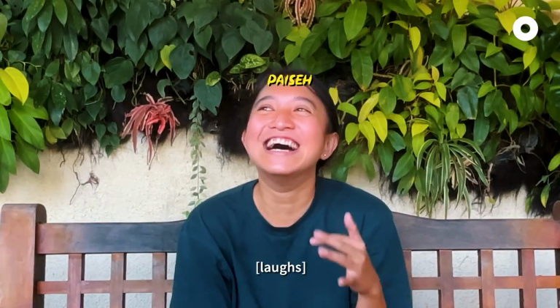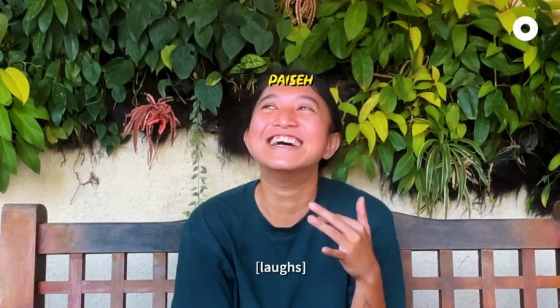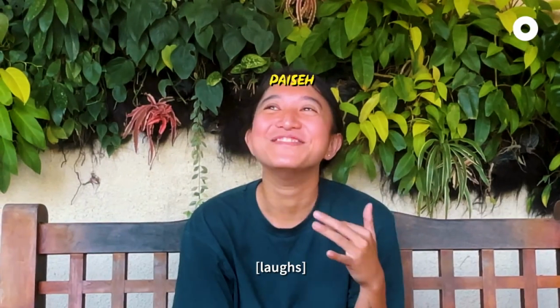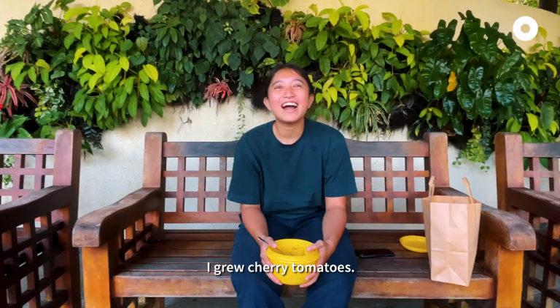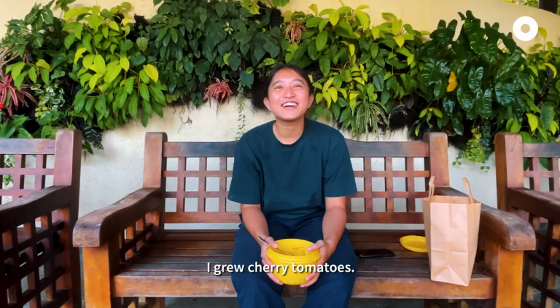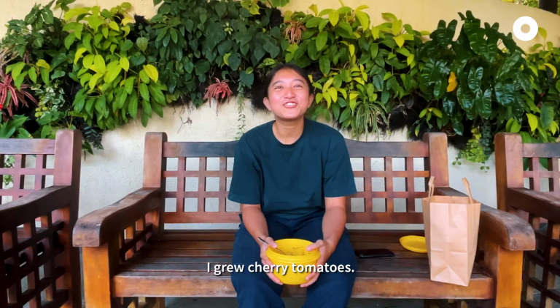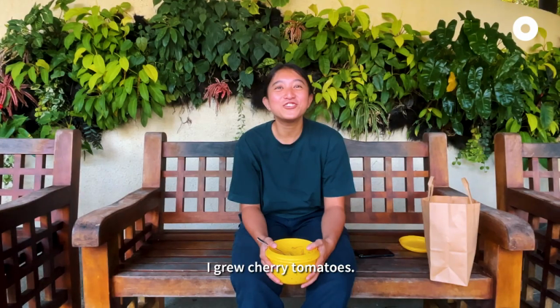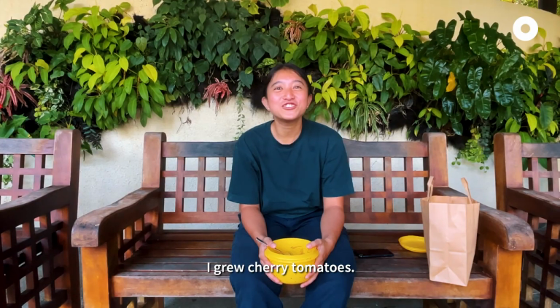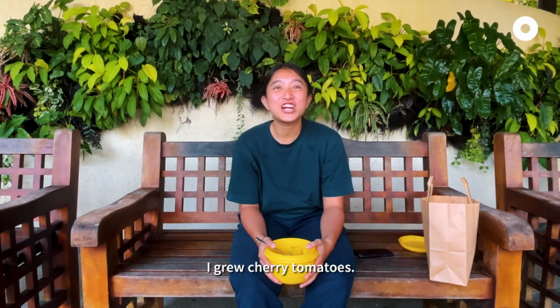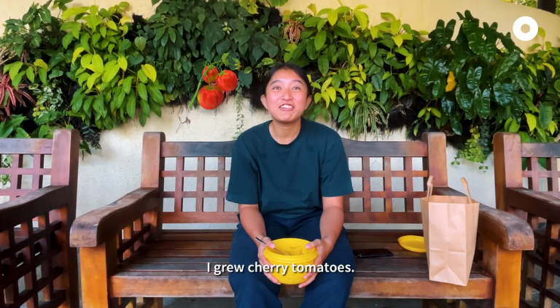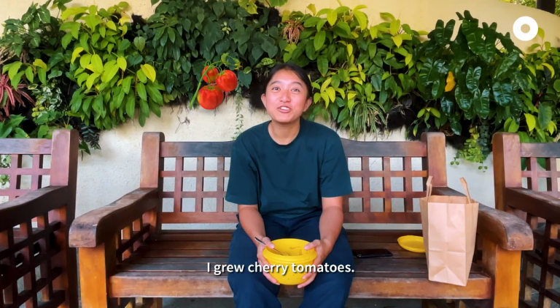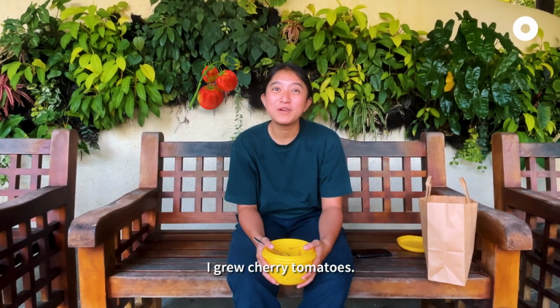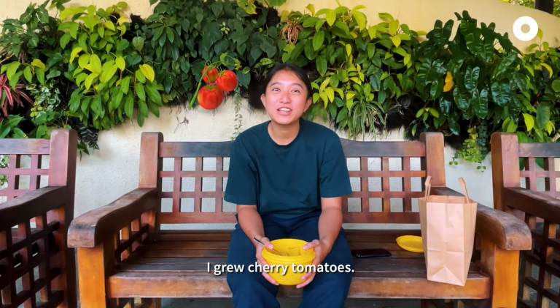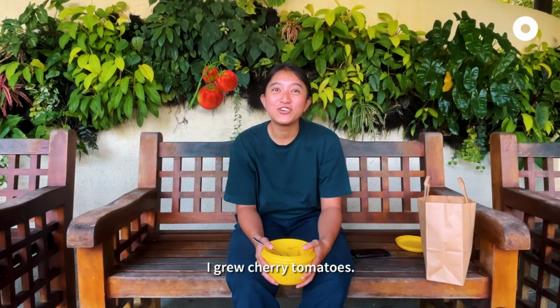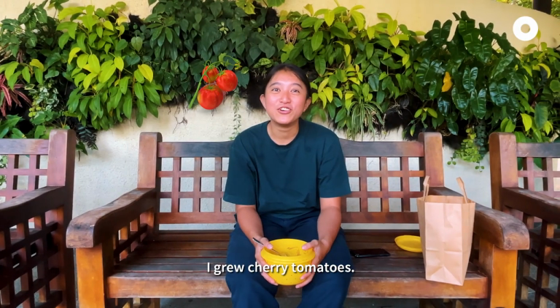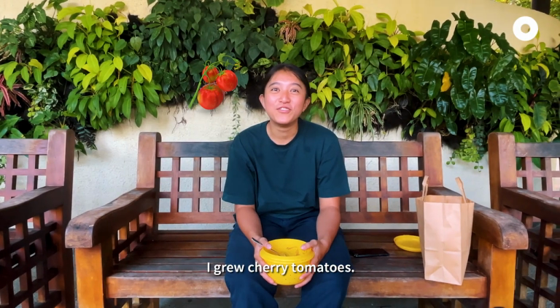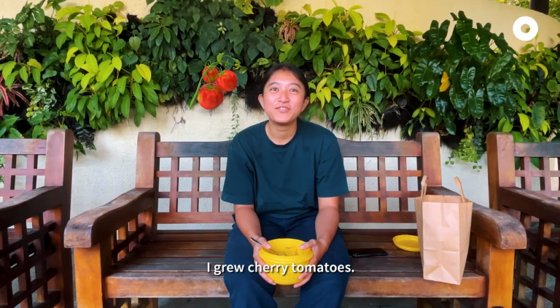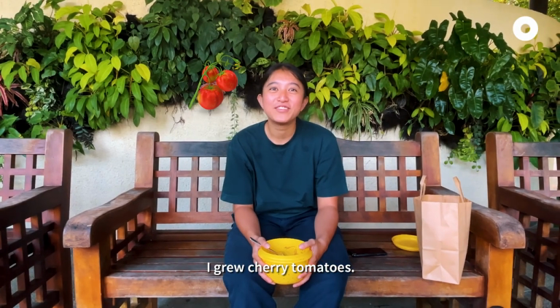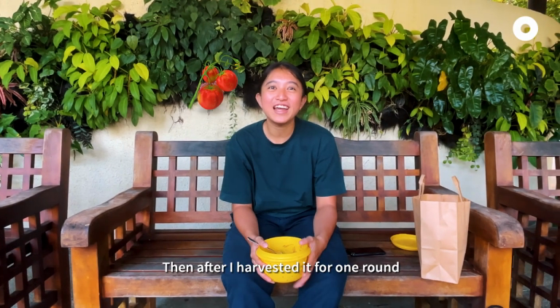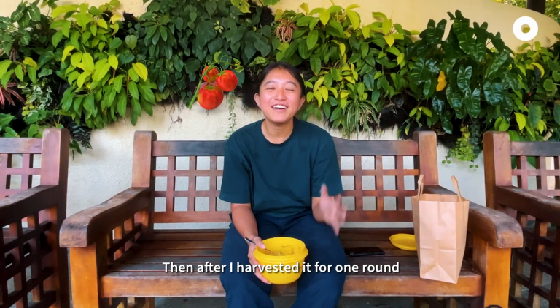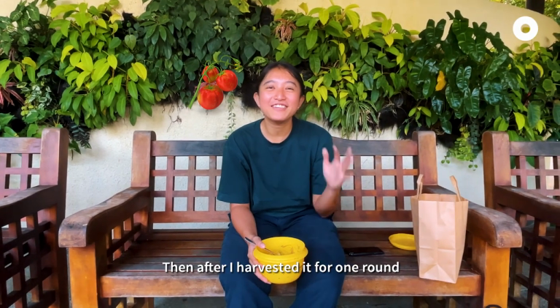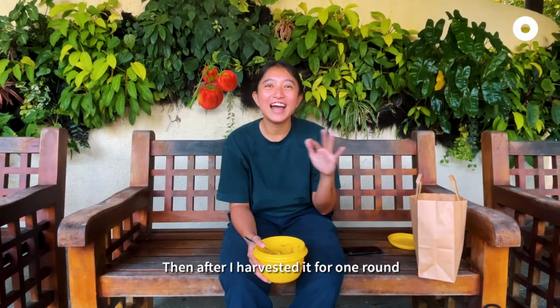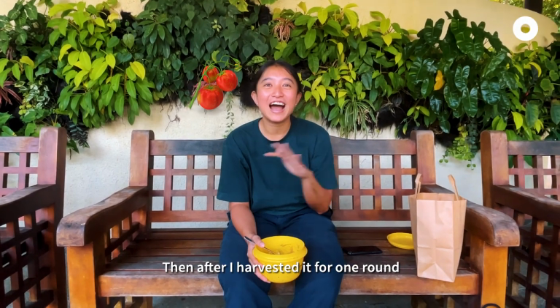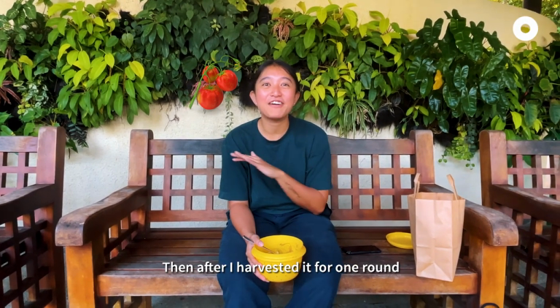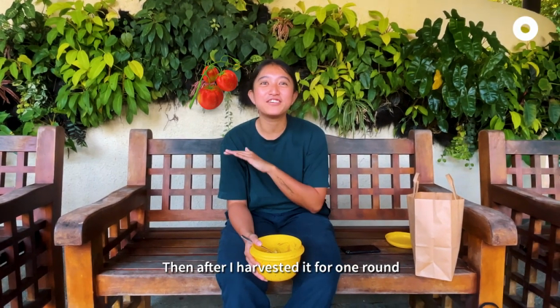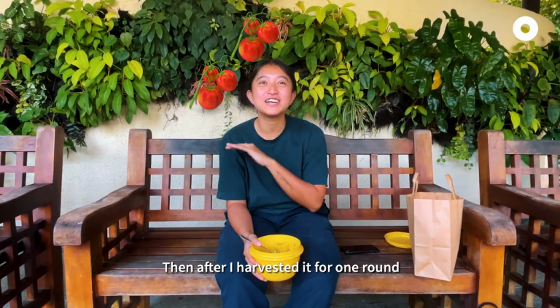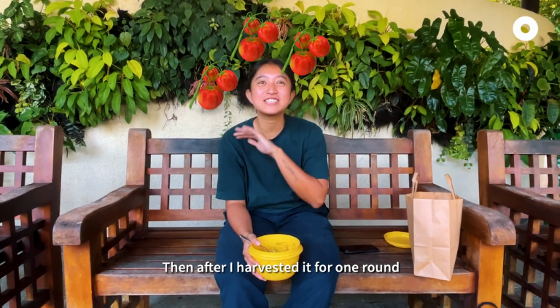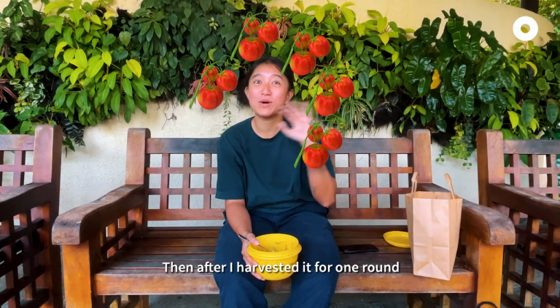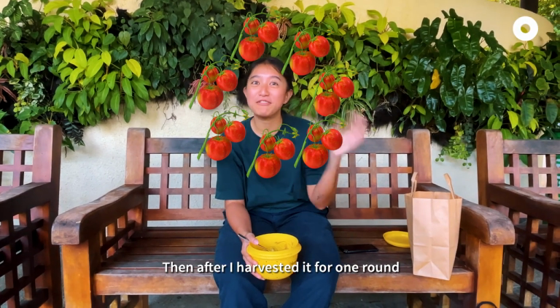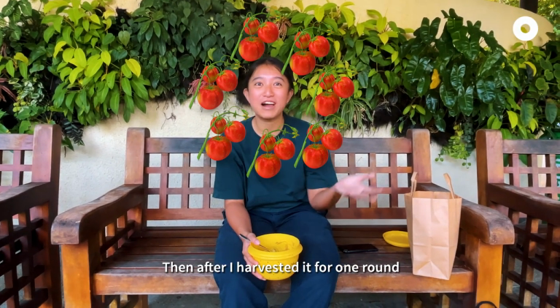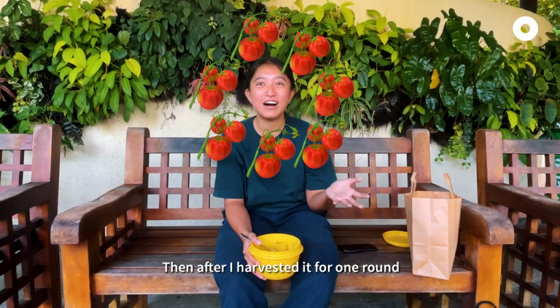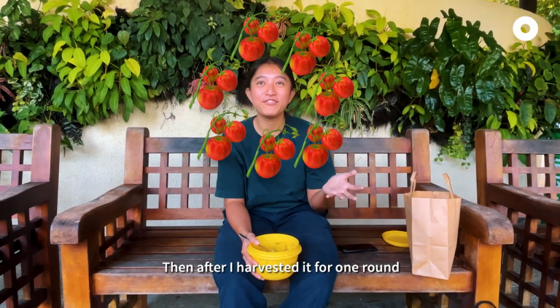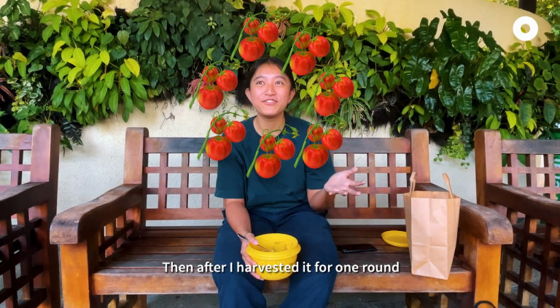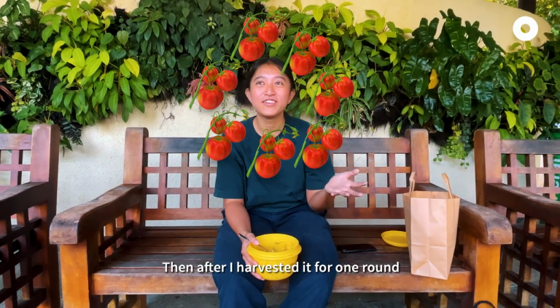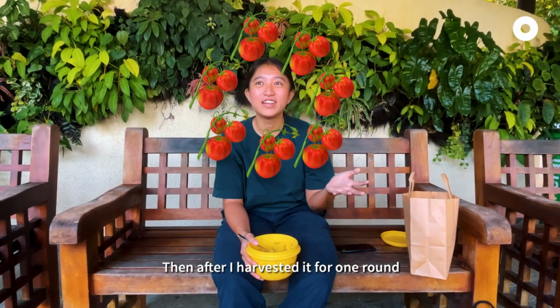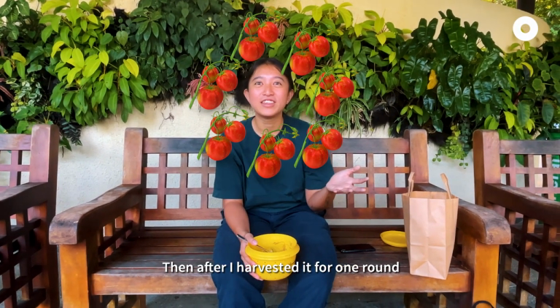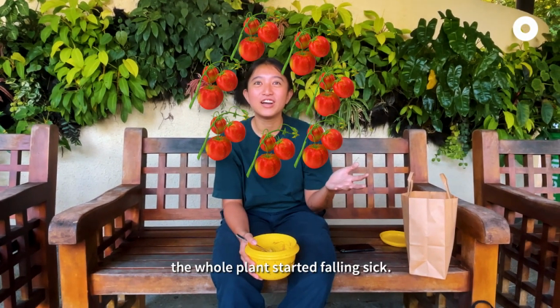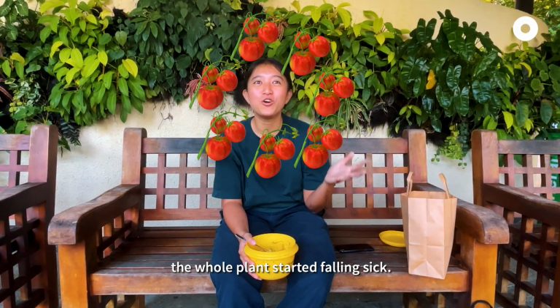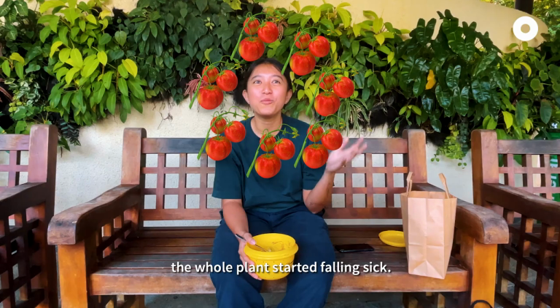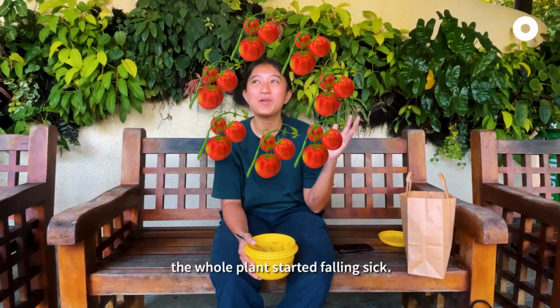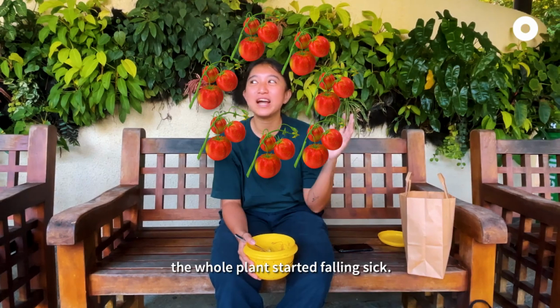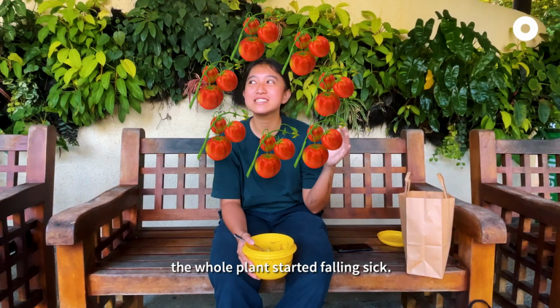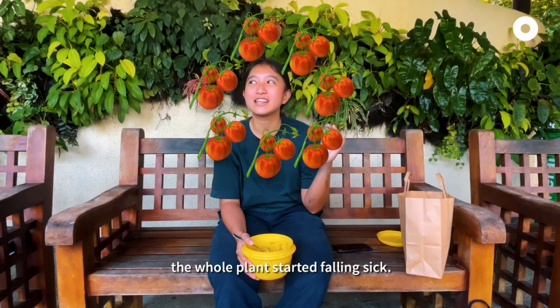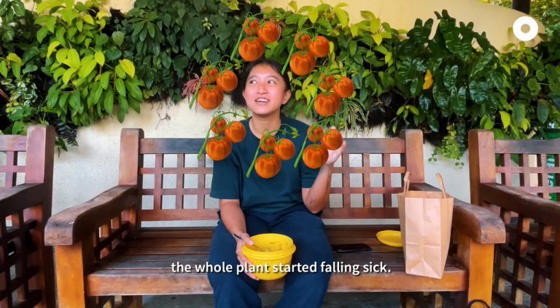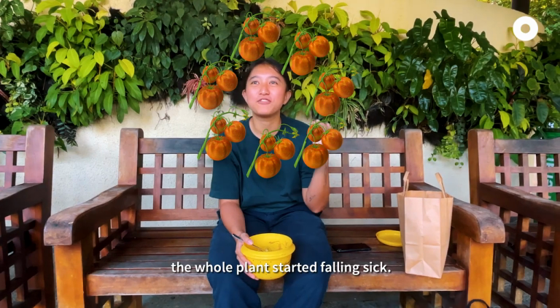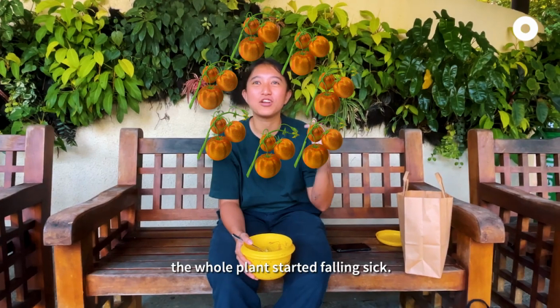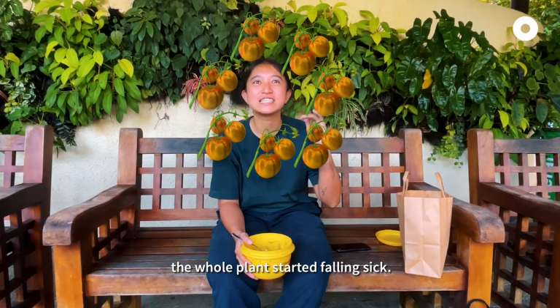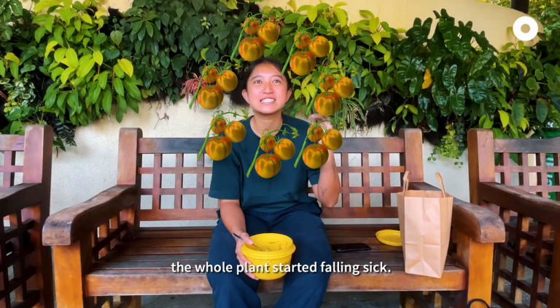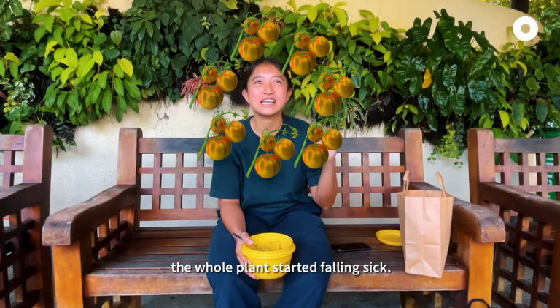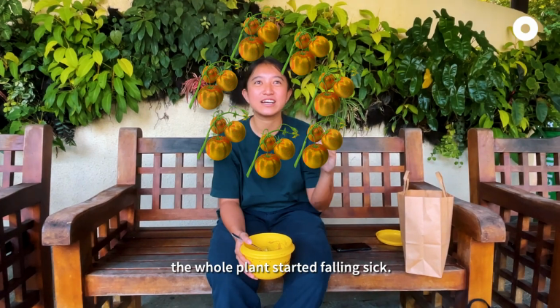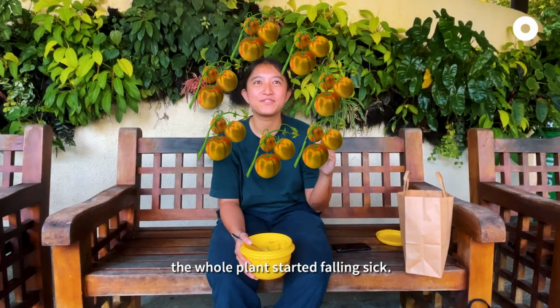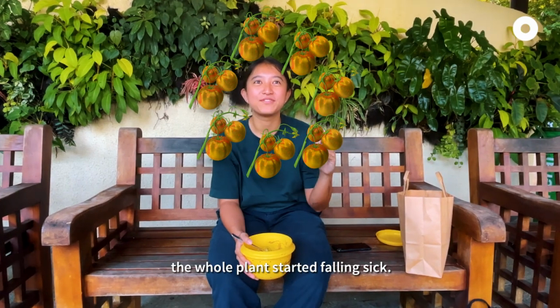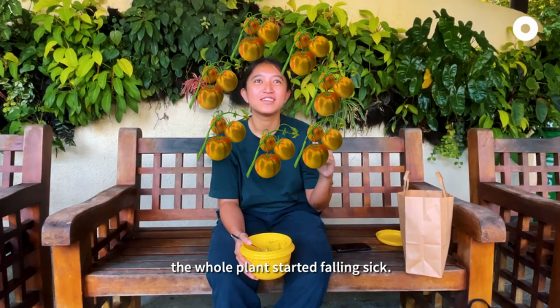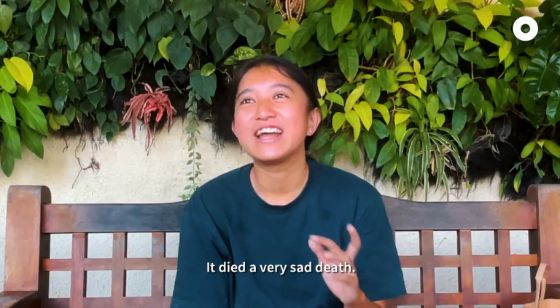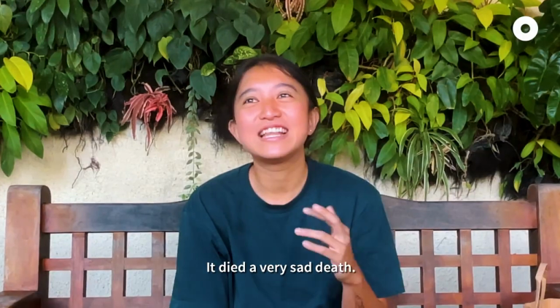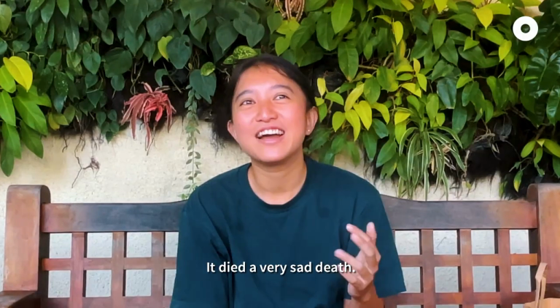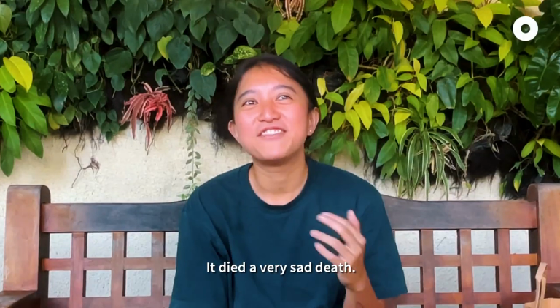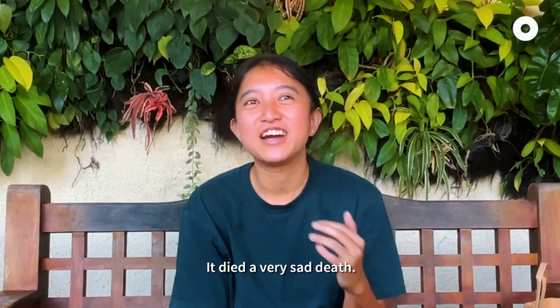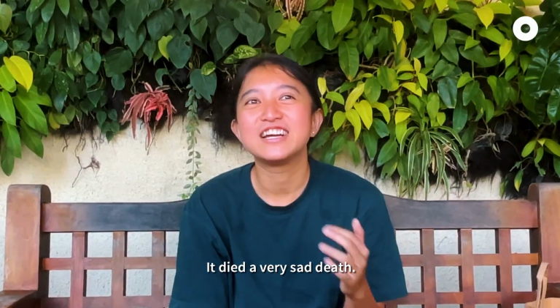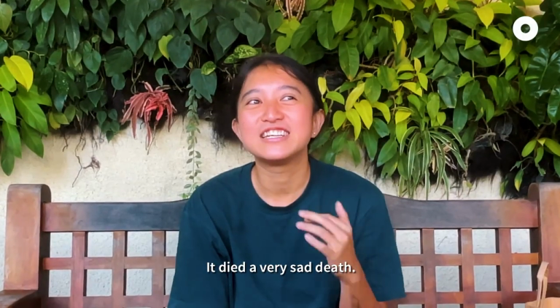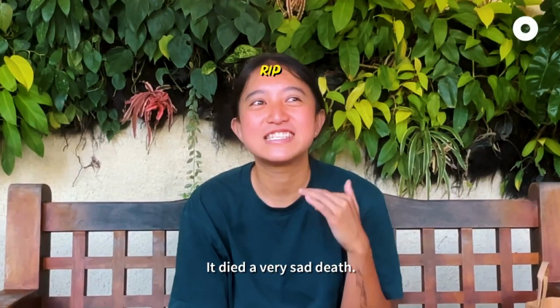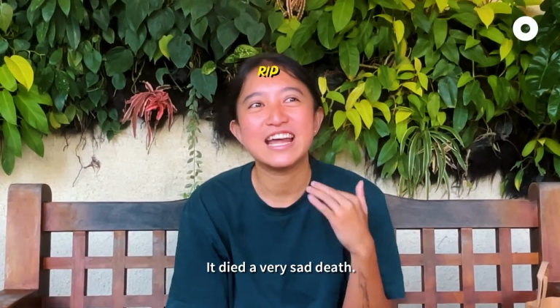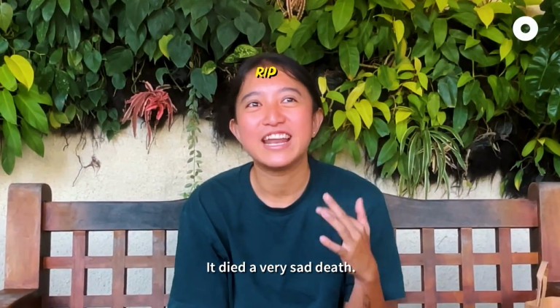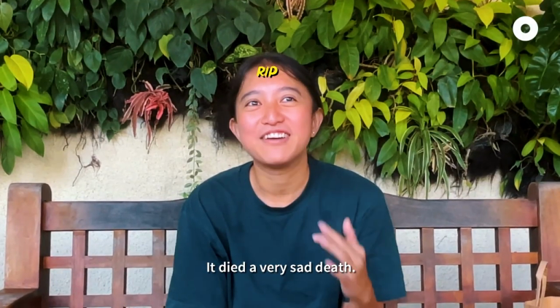I grew cherry tomatoes. Then after I harvested one round, the whole plant started falling asleep. It died just like that.